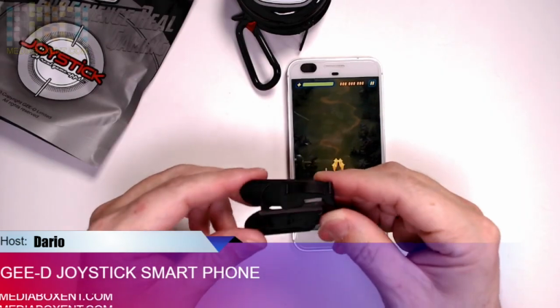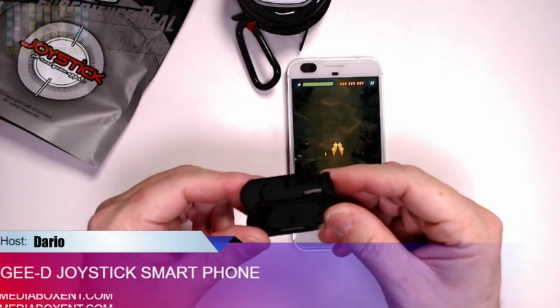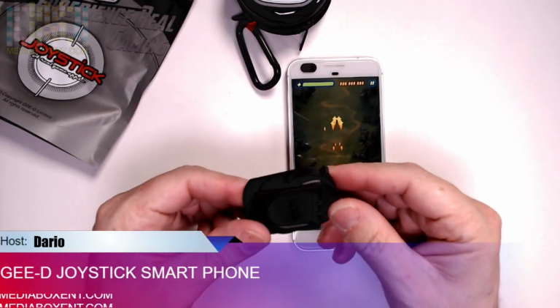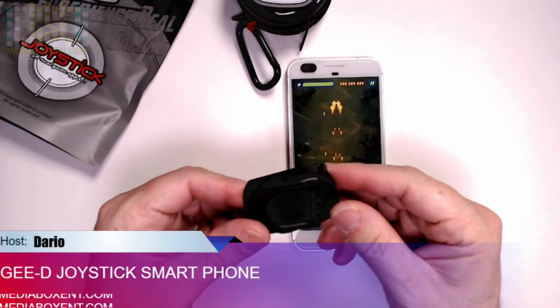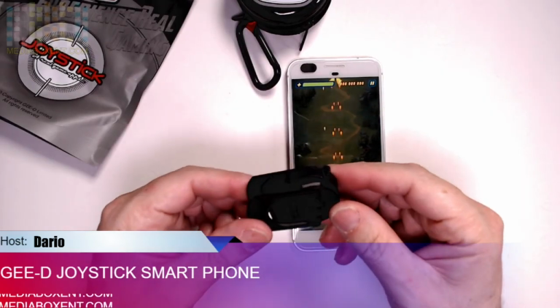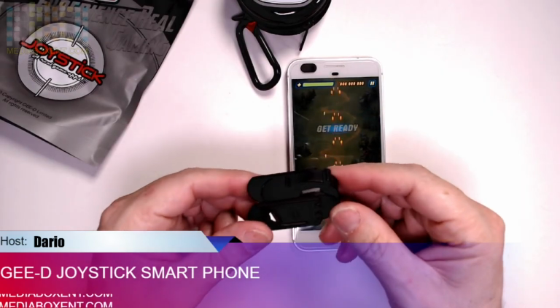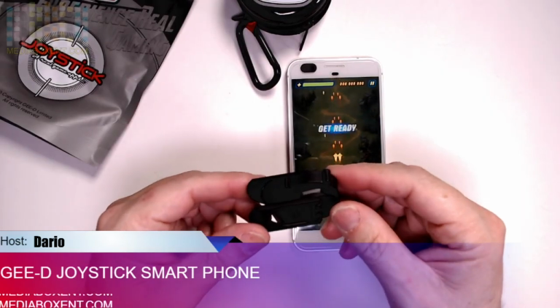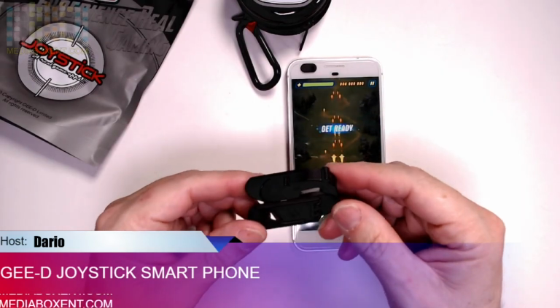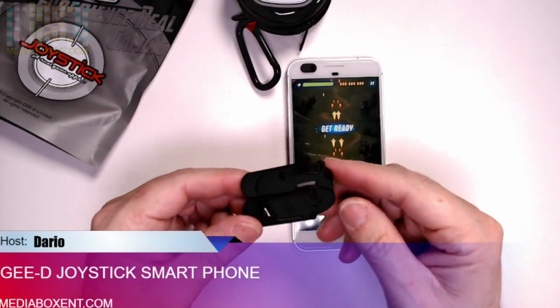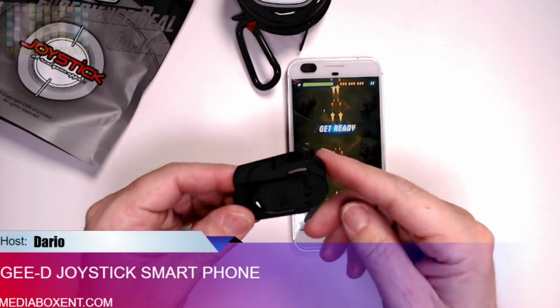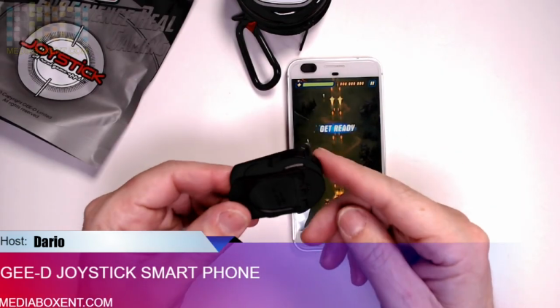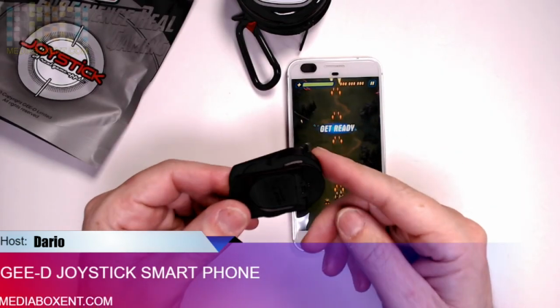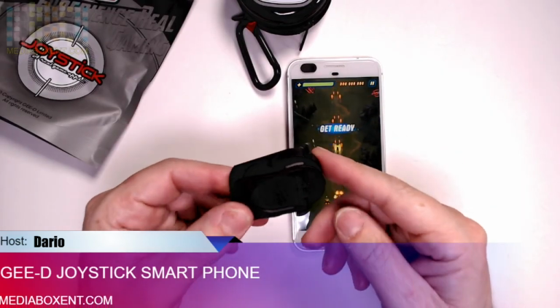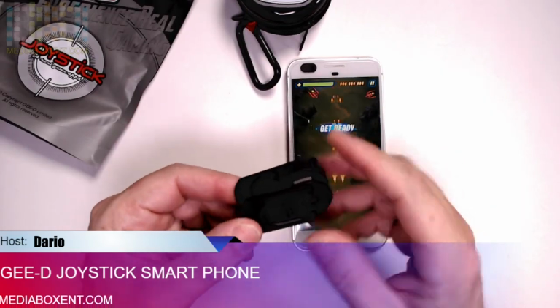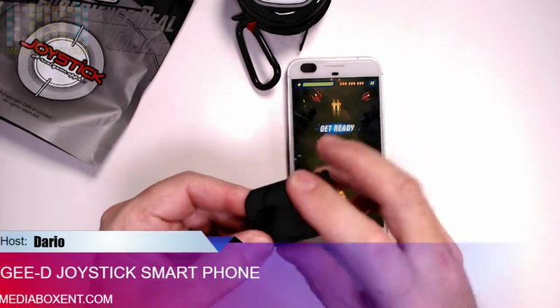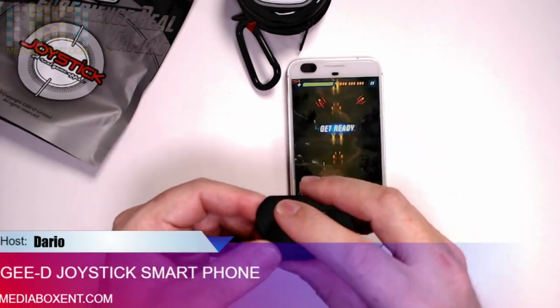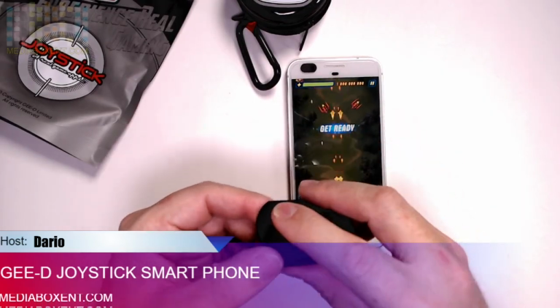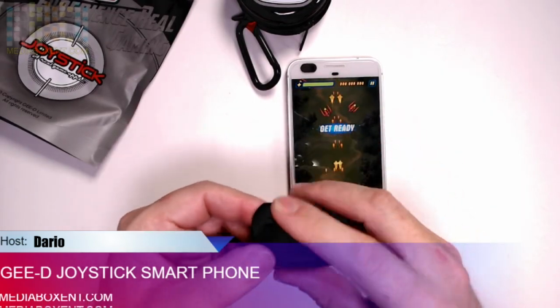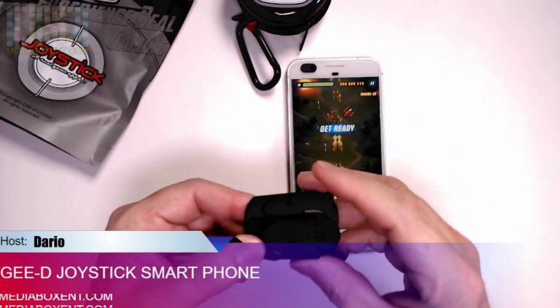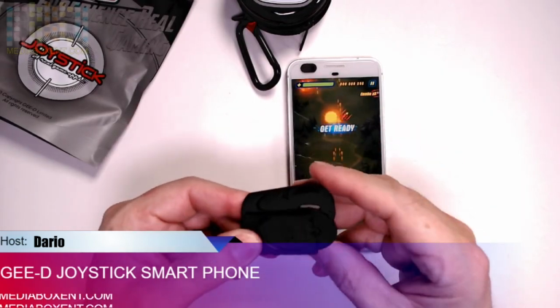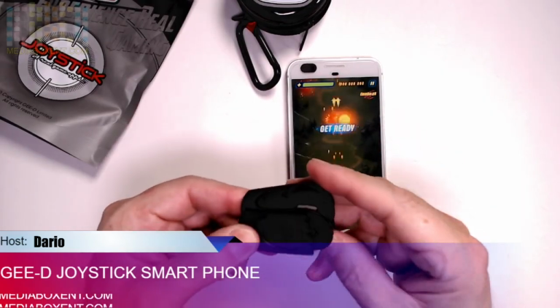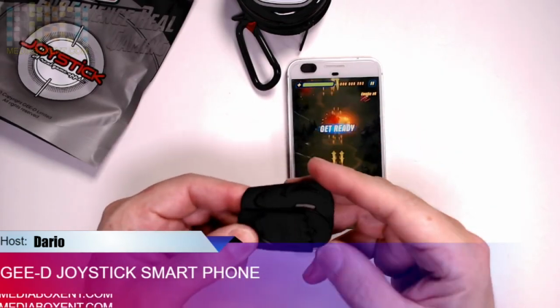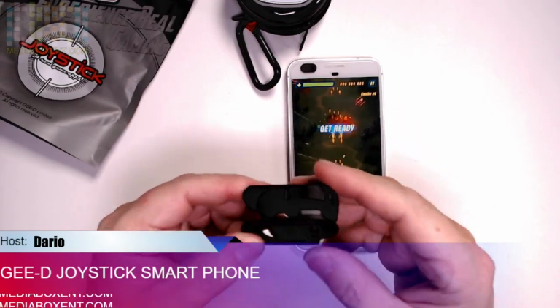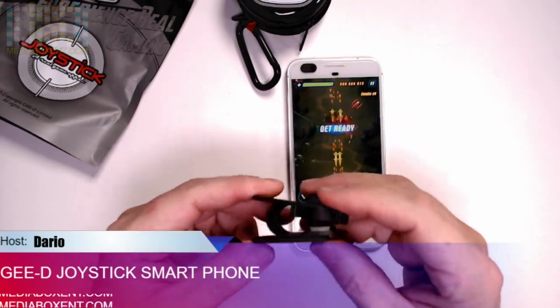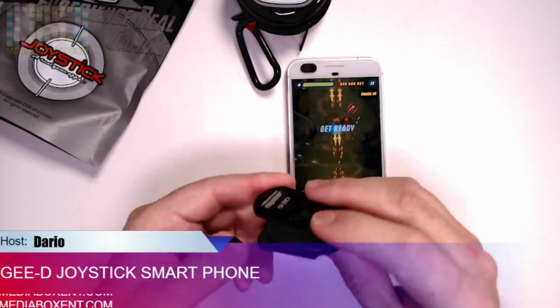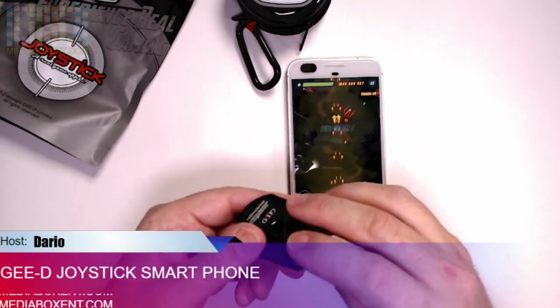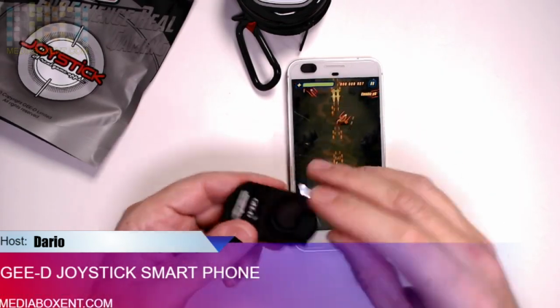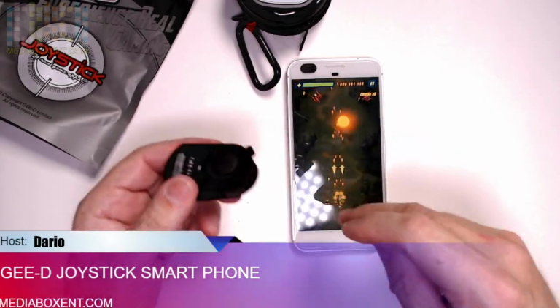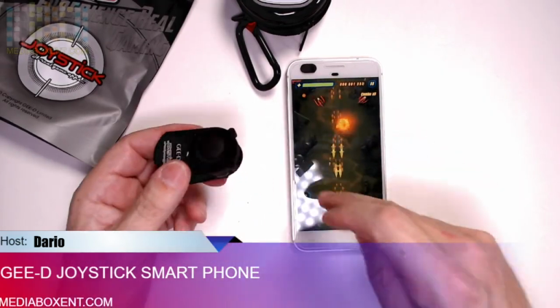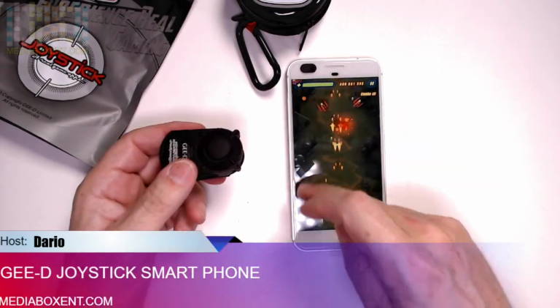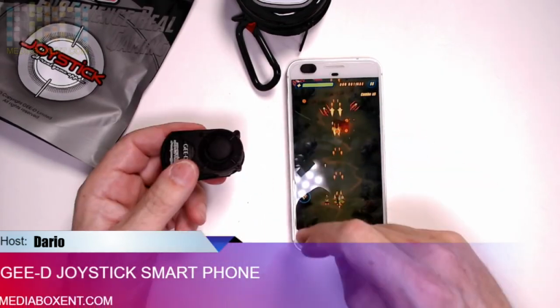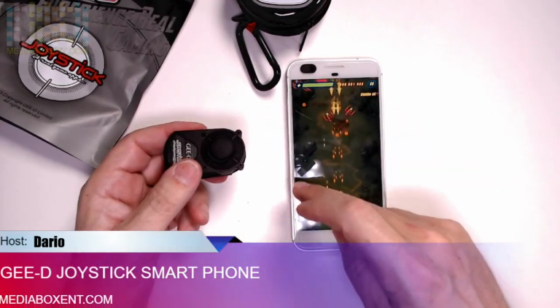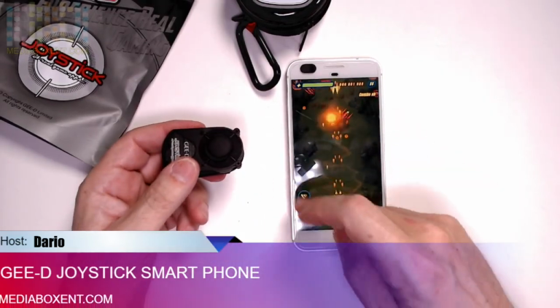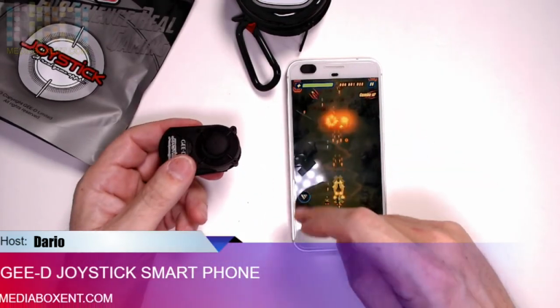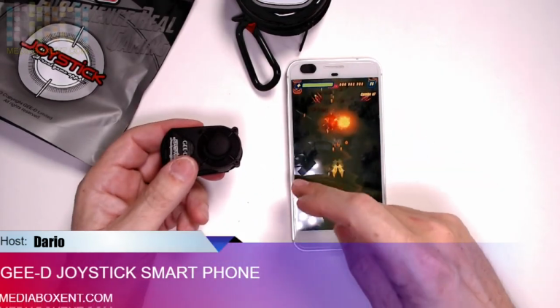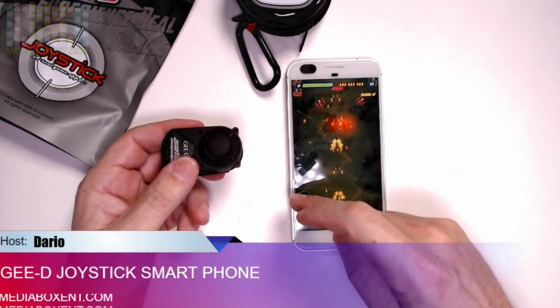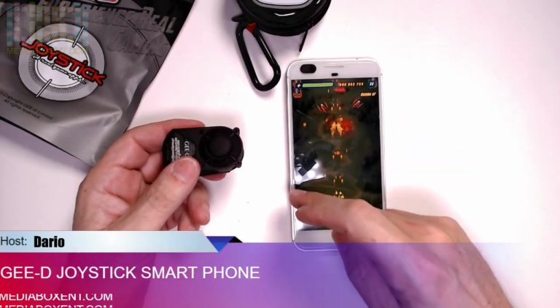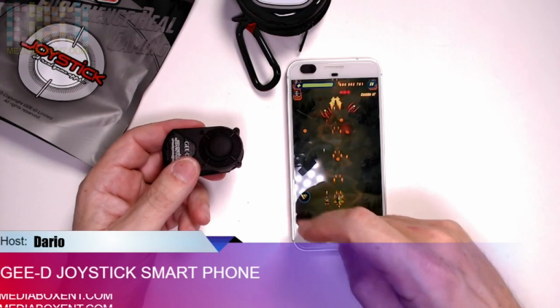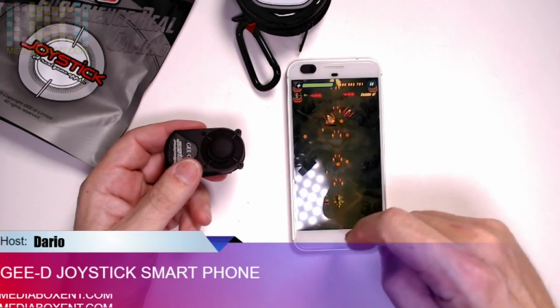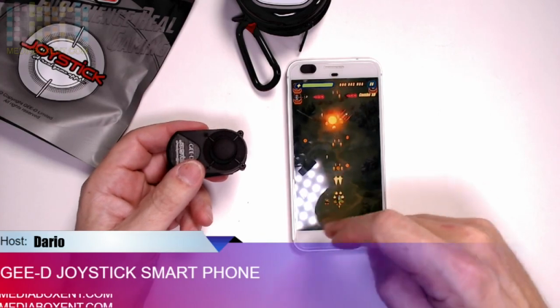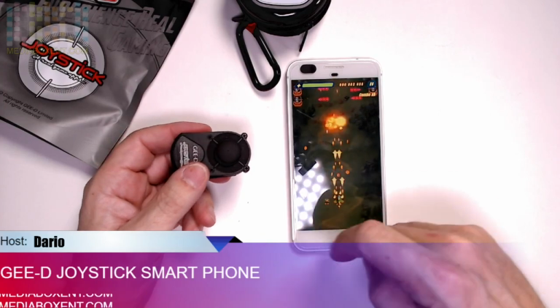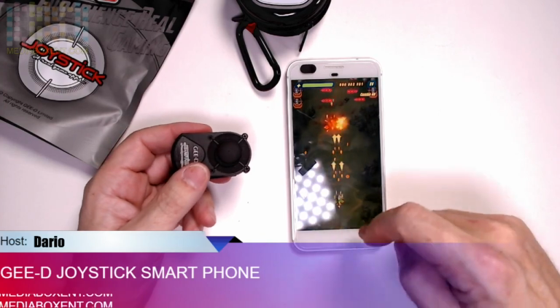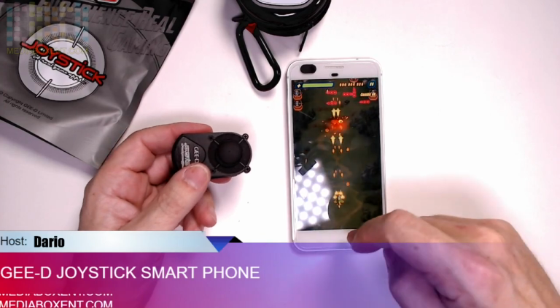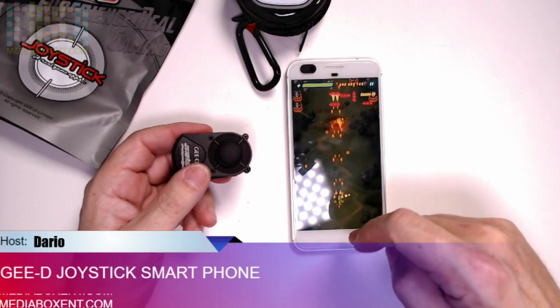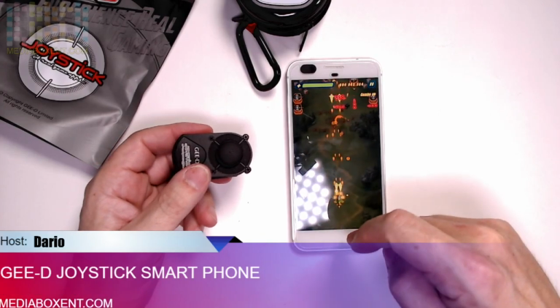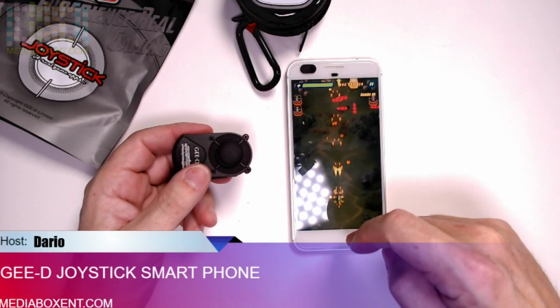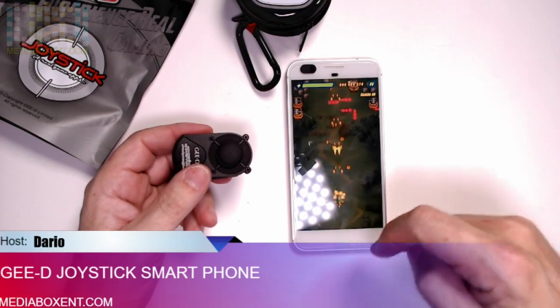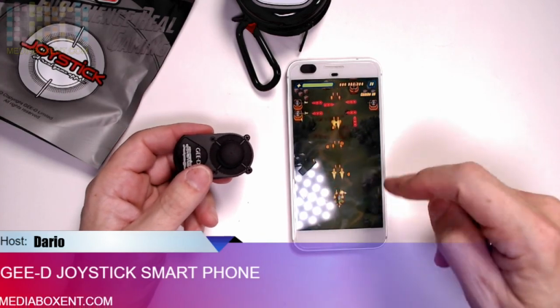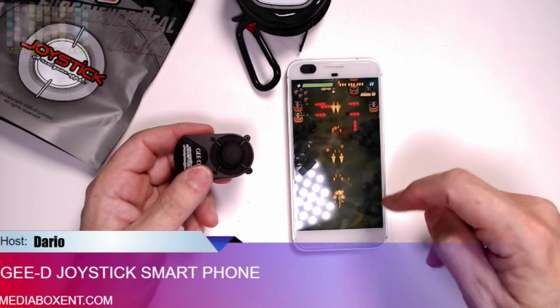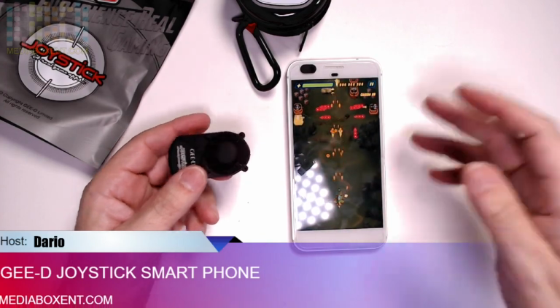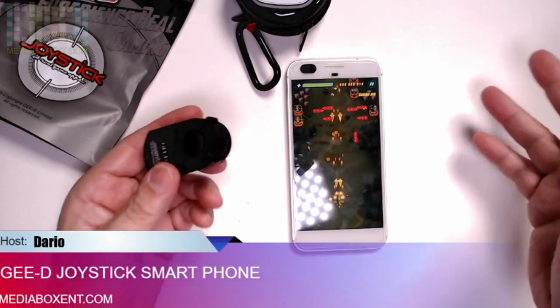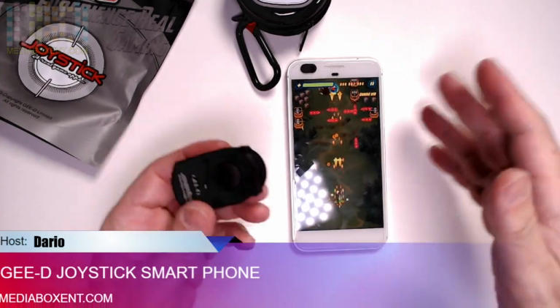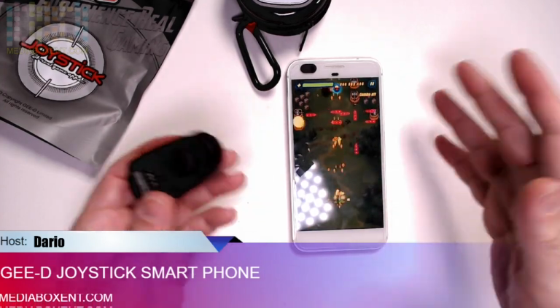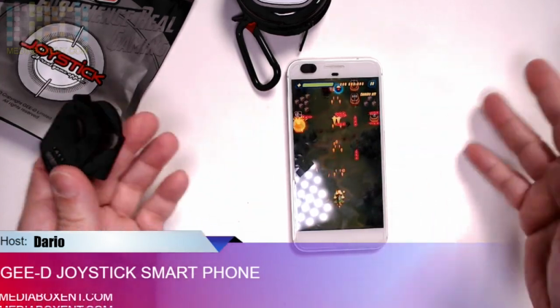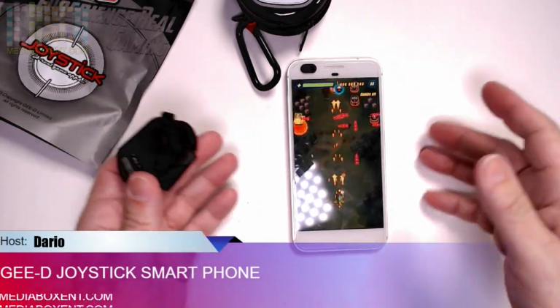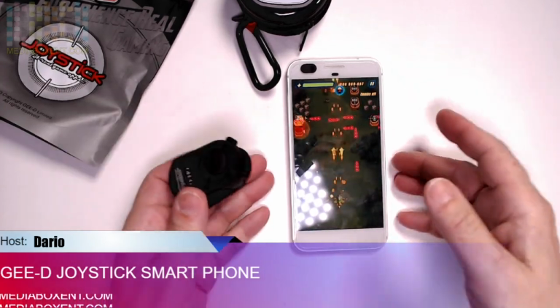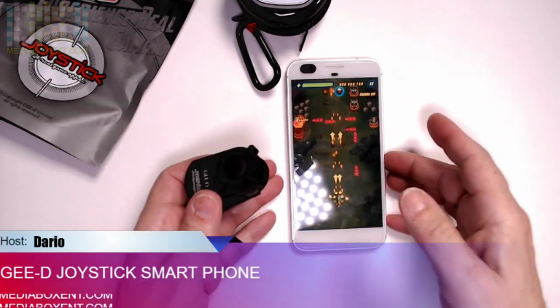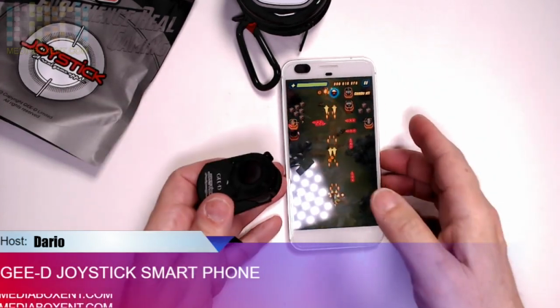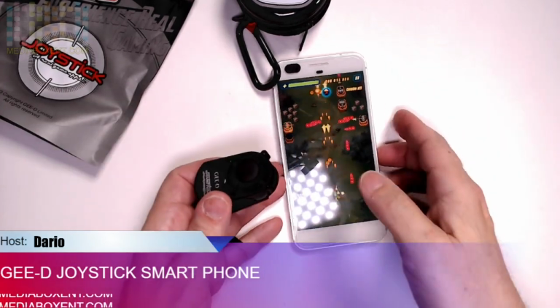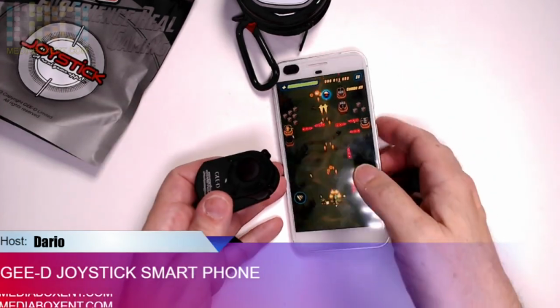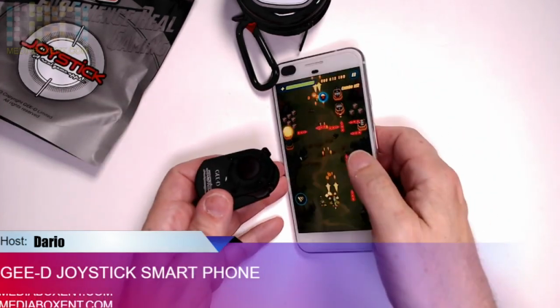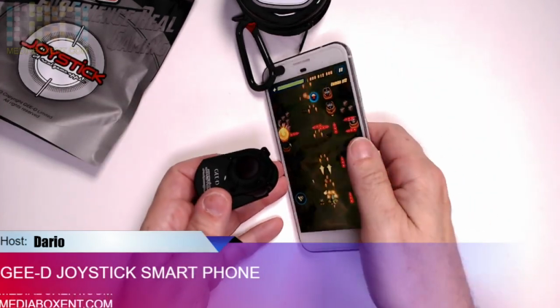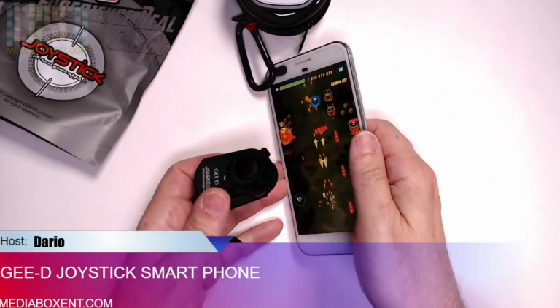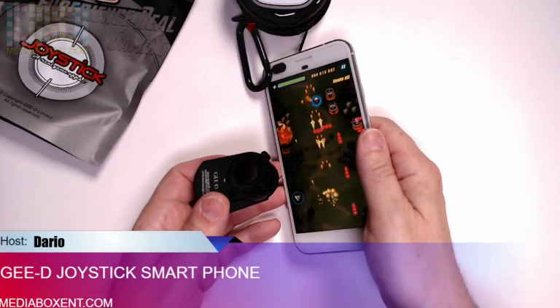So the way it works, we're going to just grab it. We can either put it to the side, we can put it to the bottom, or this side. It depends on the game you're going to be playing.